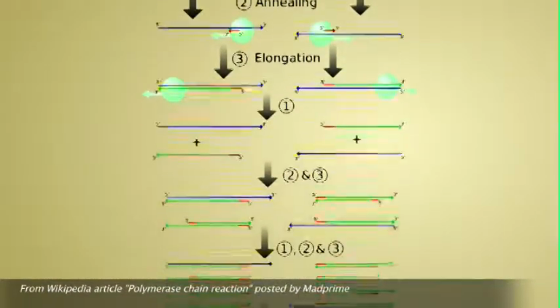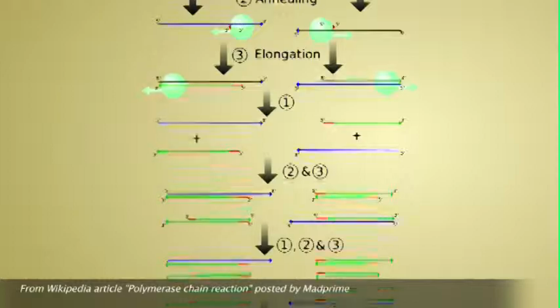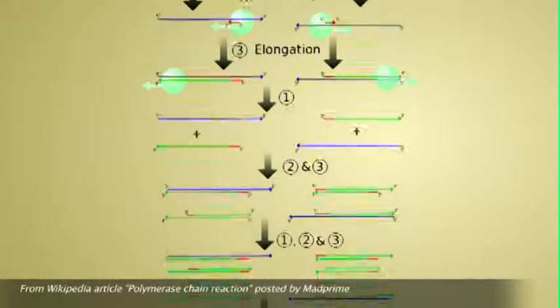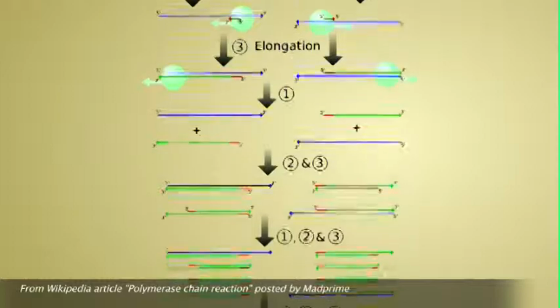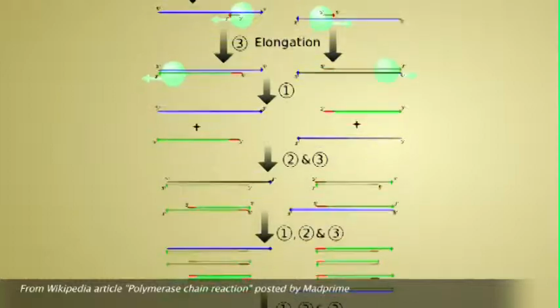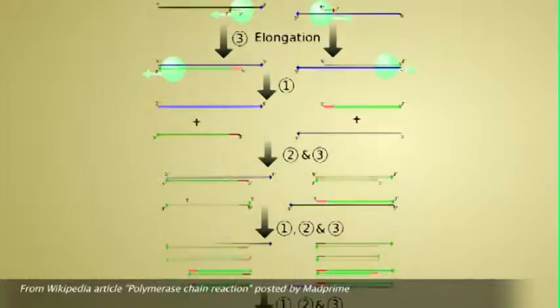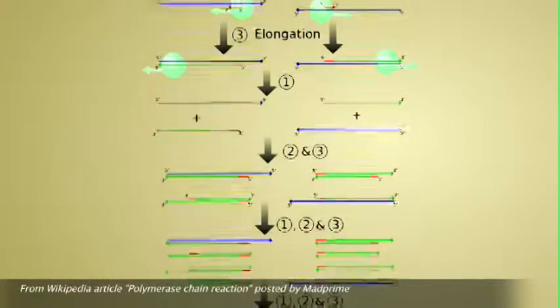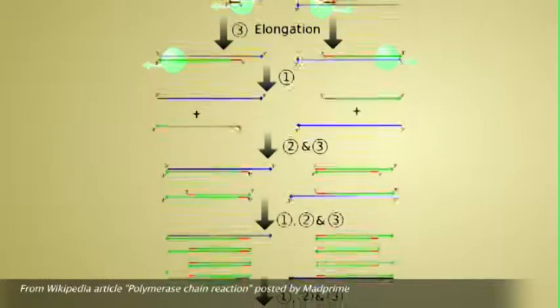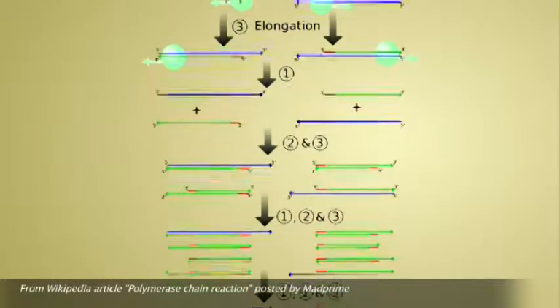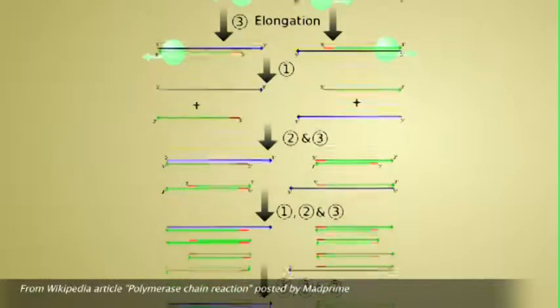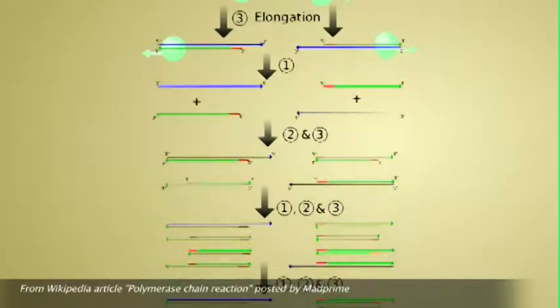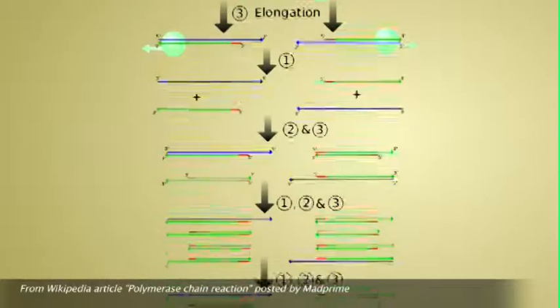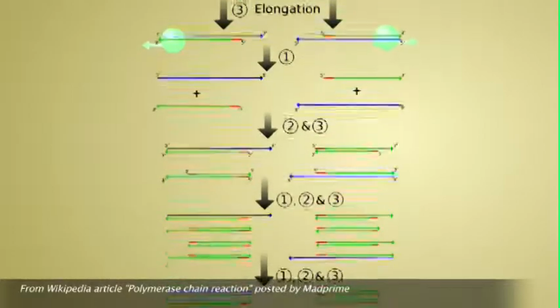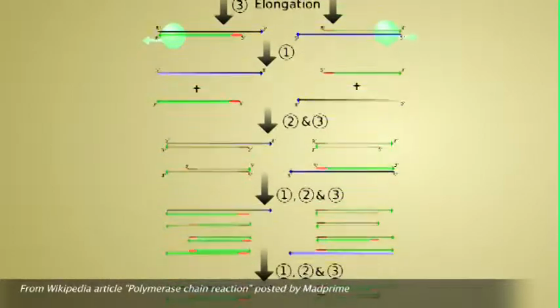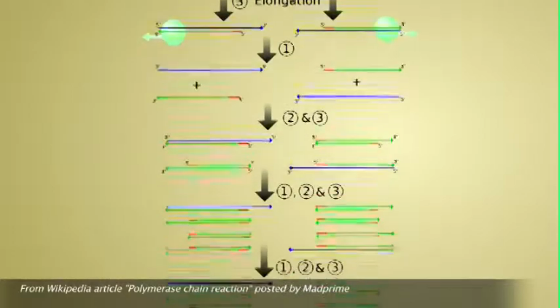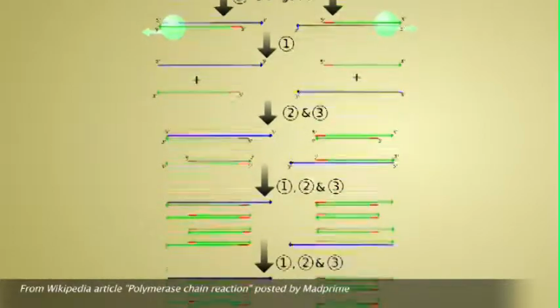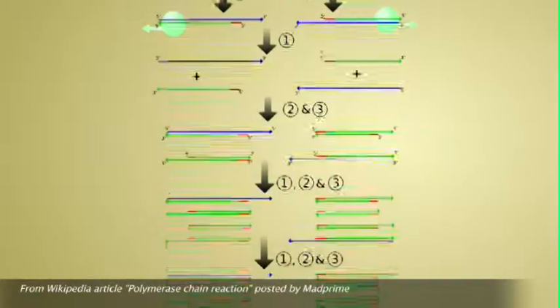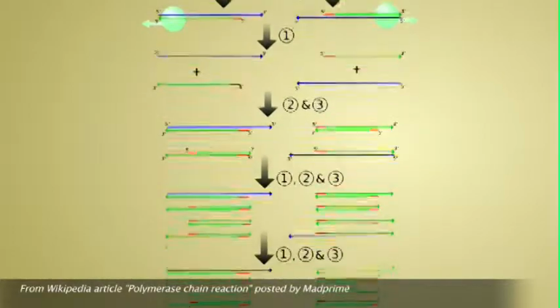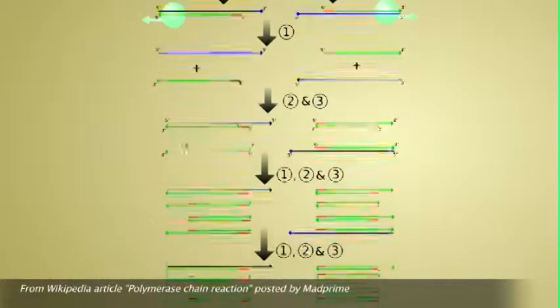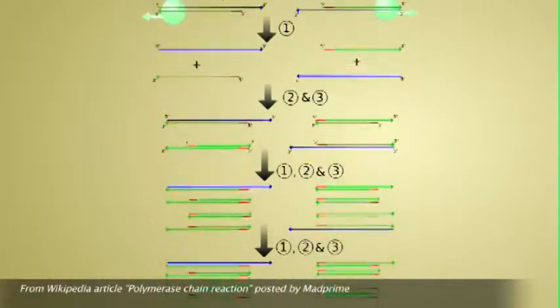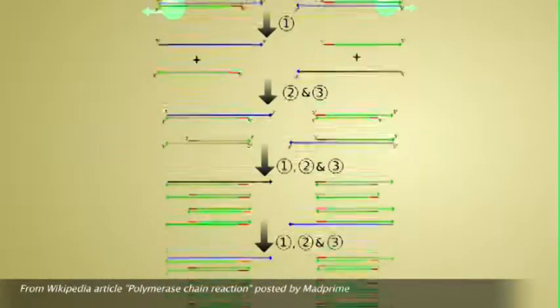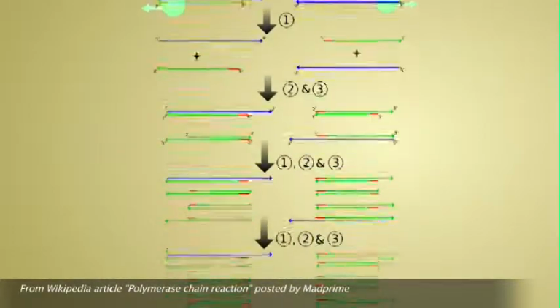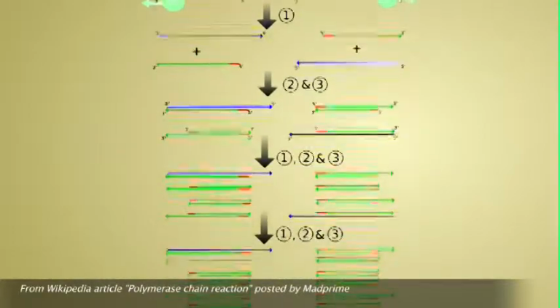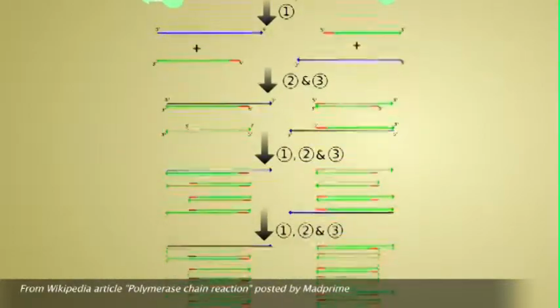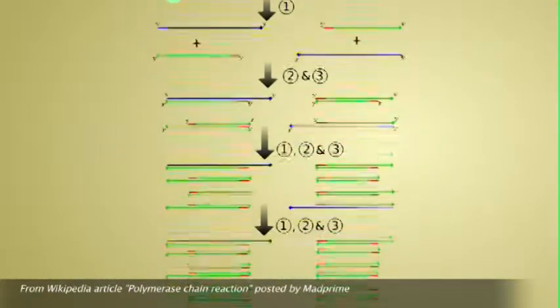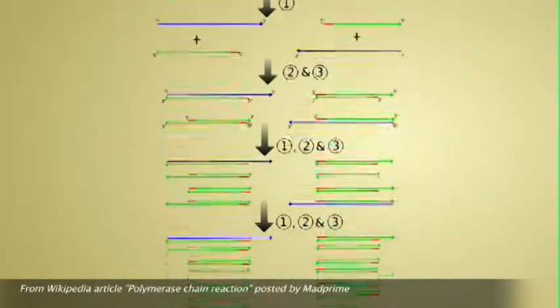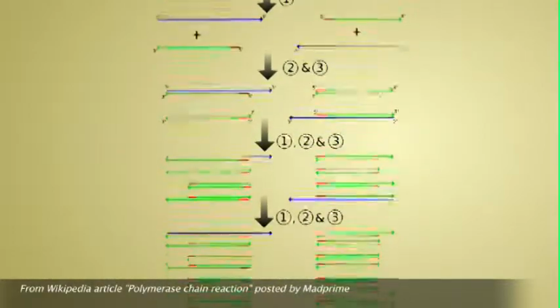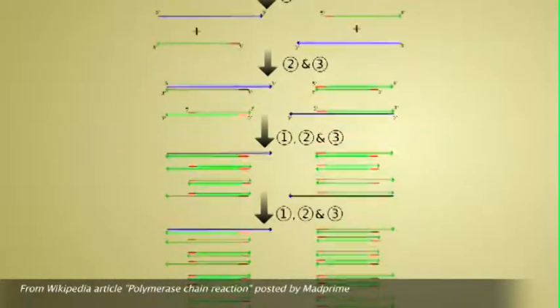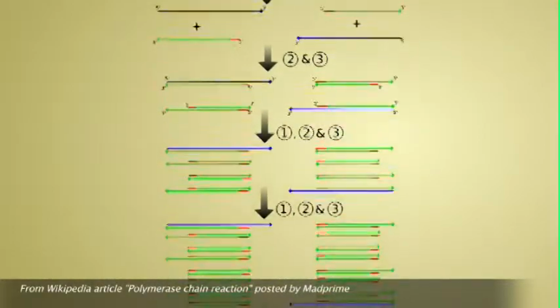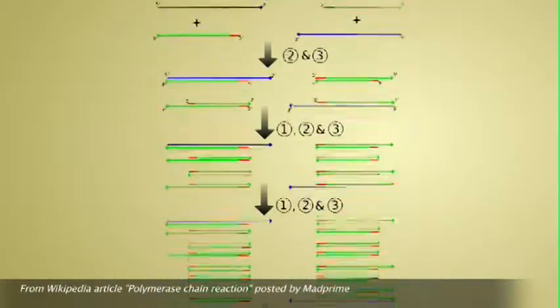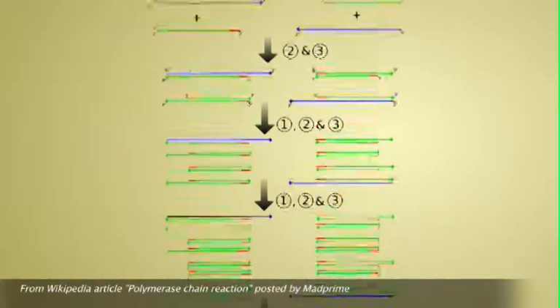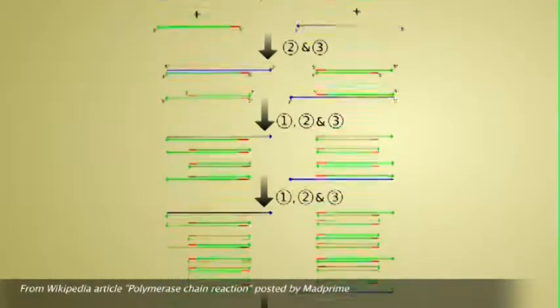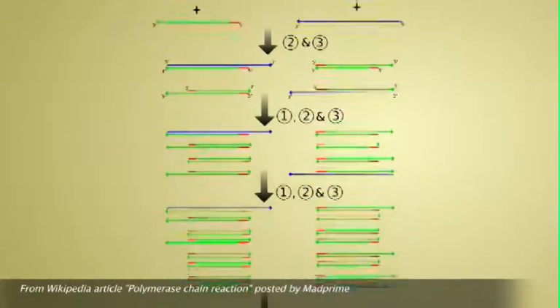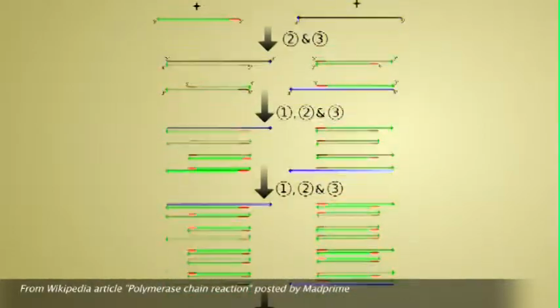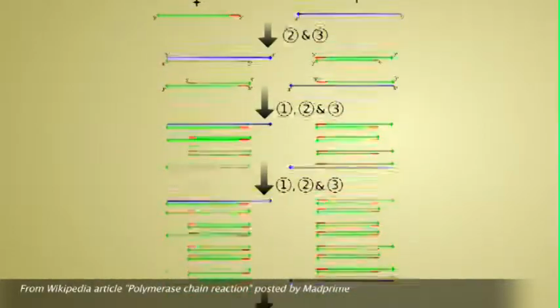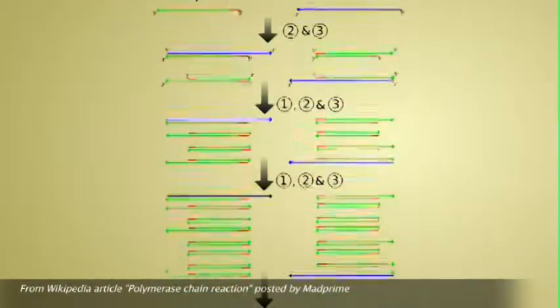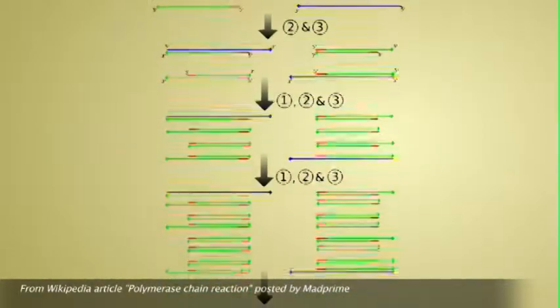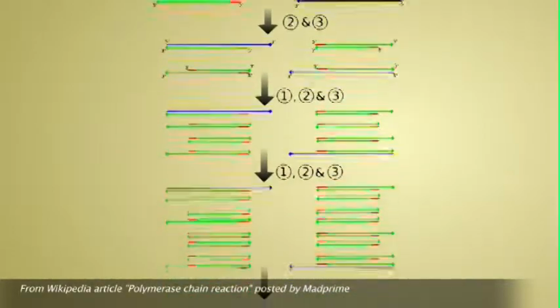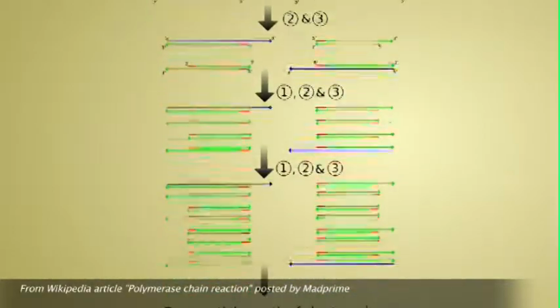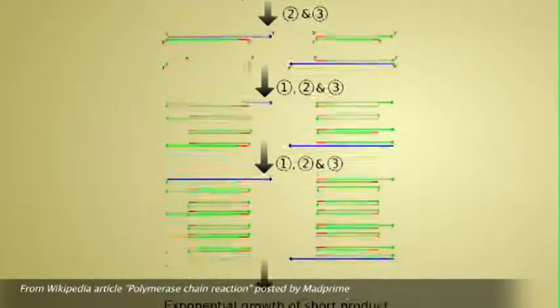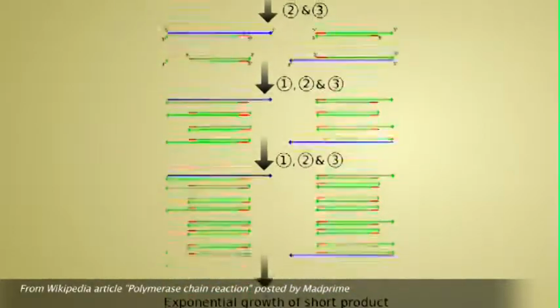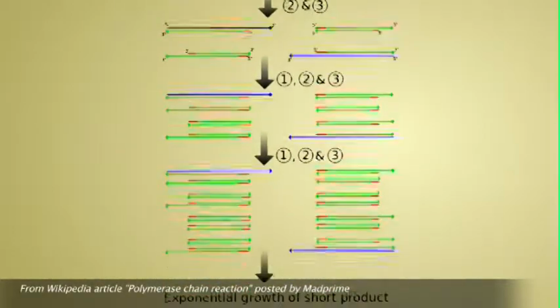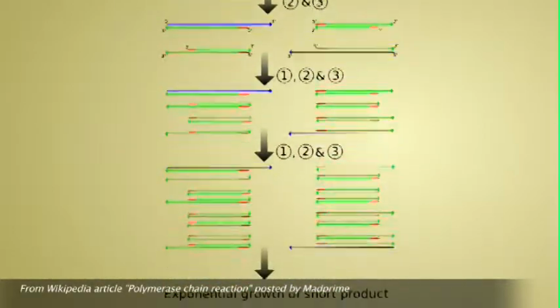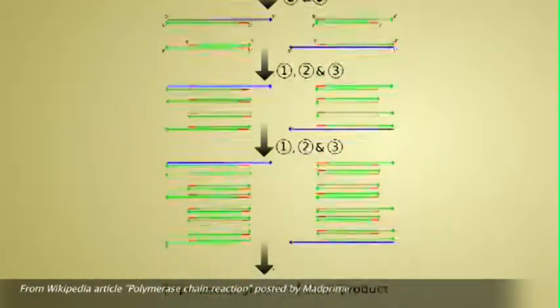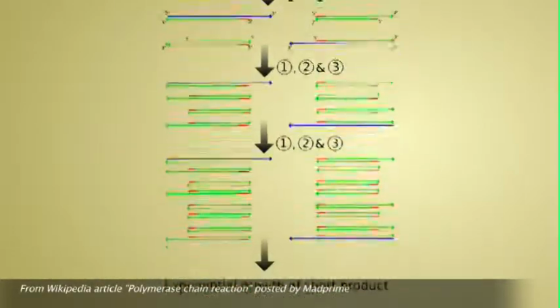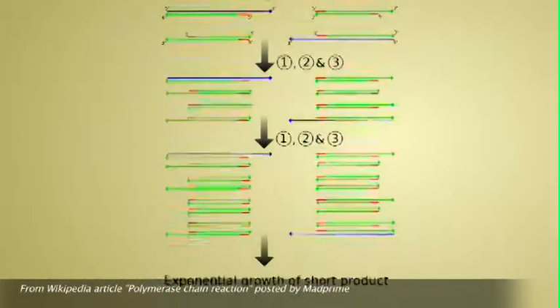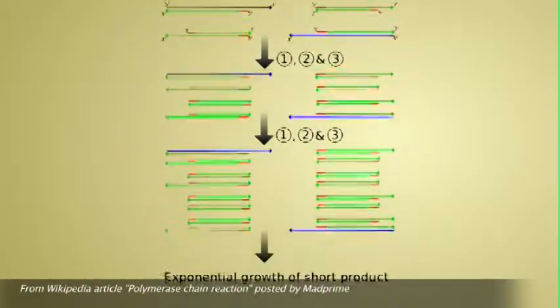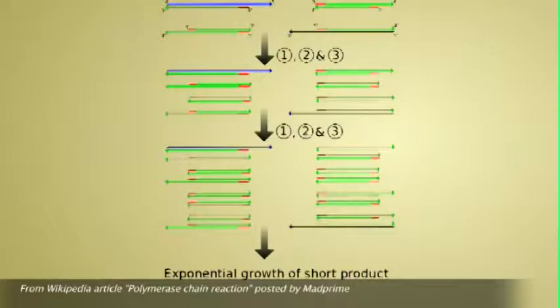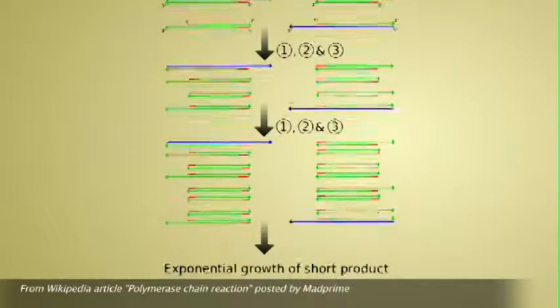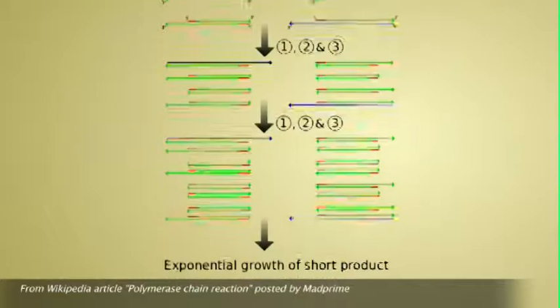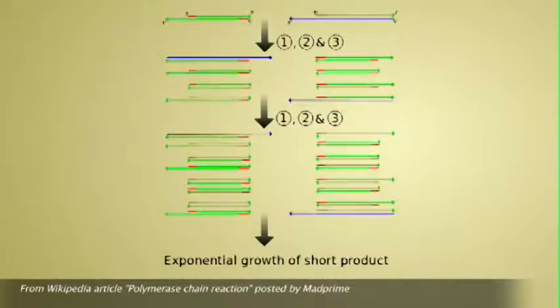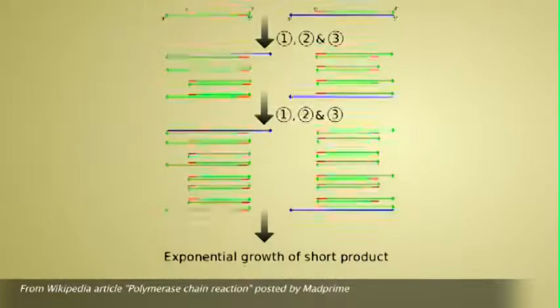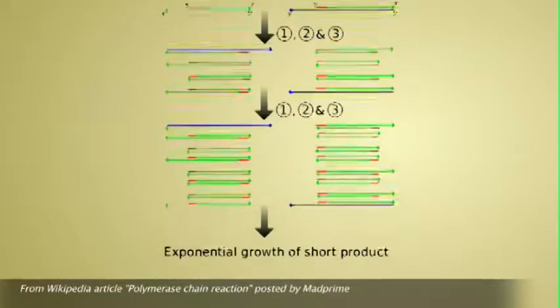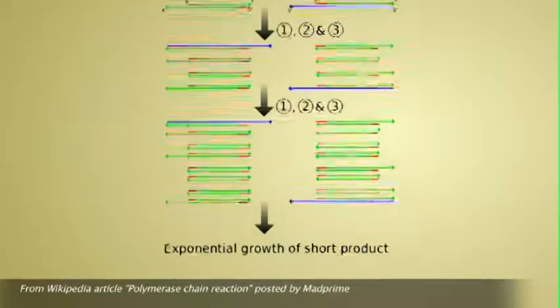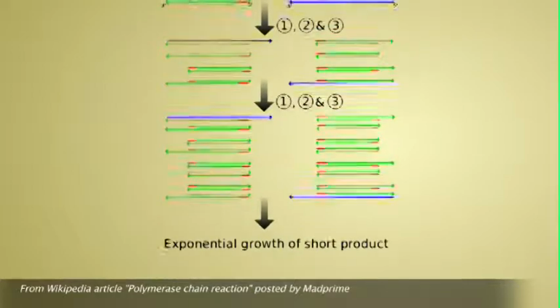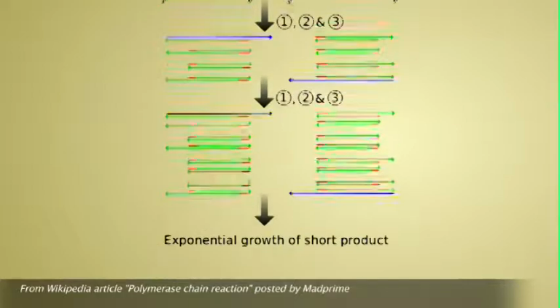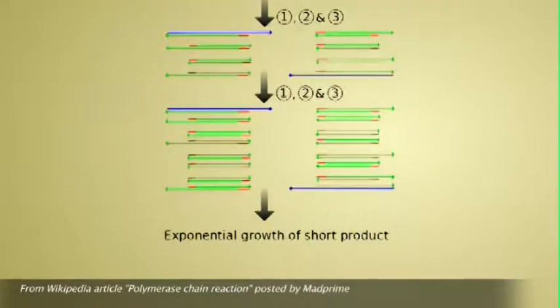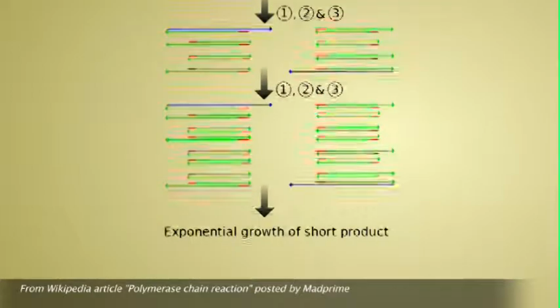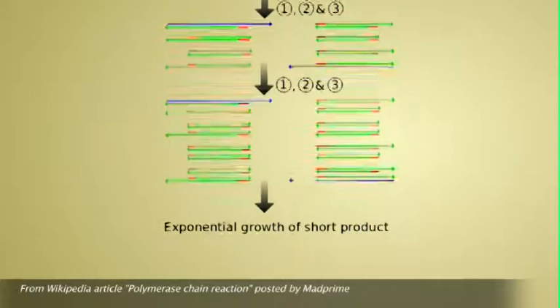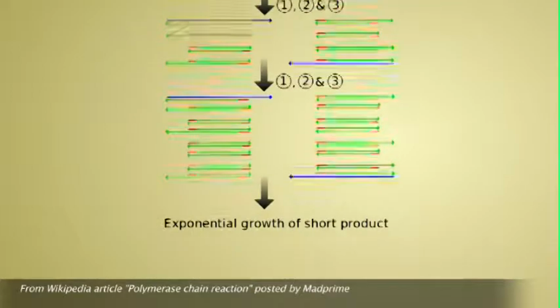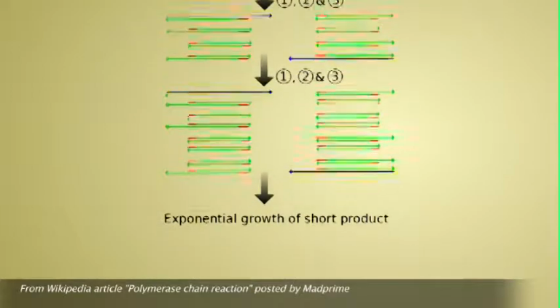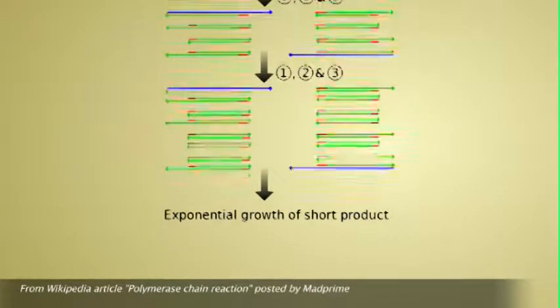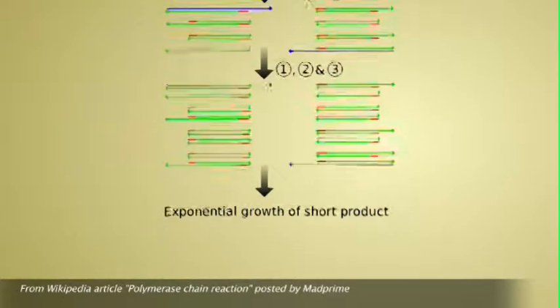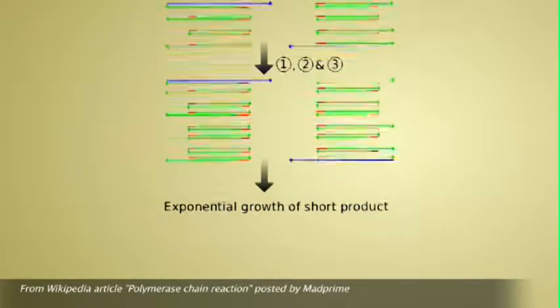The lab uses these PCR samples — these DNA sequences — to perform a wide variety of genetic manipulations.